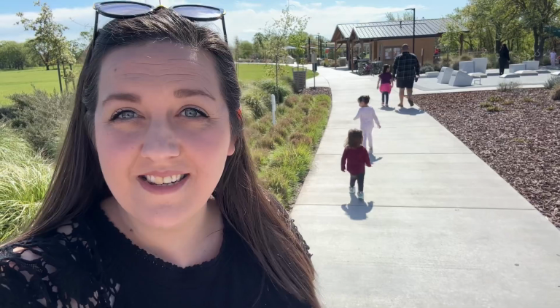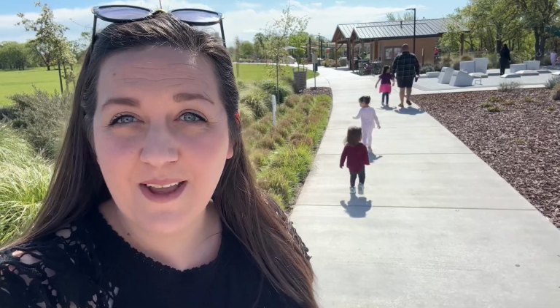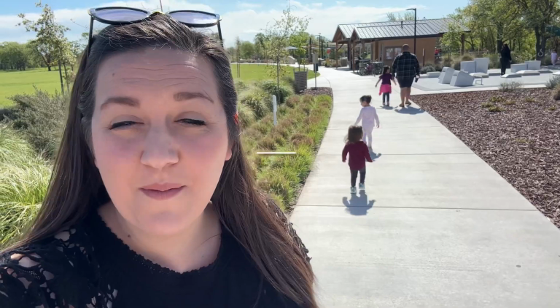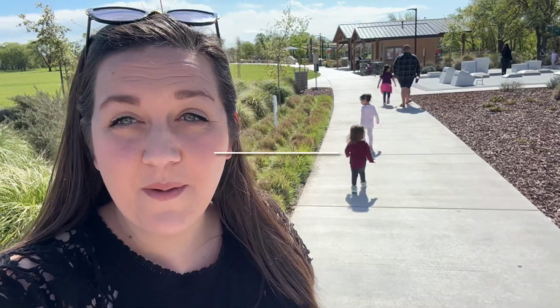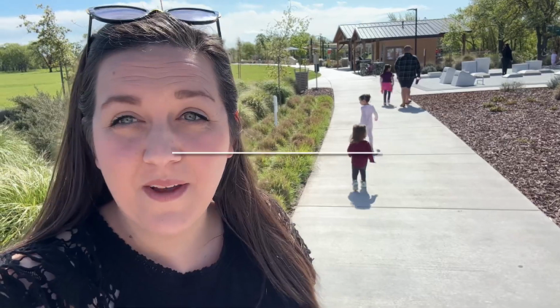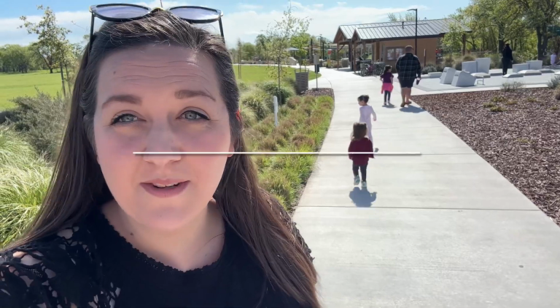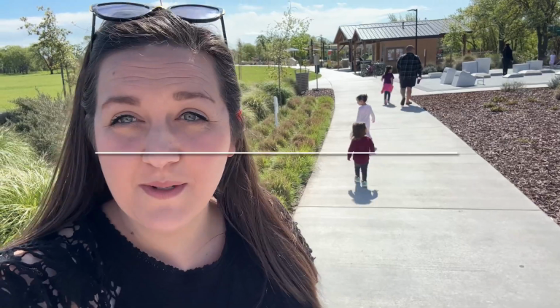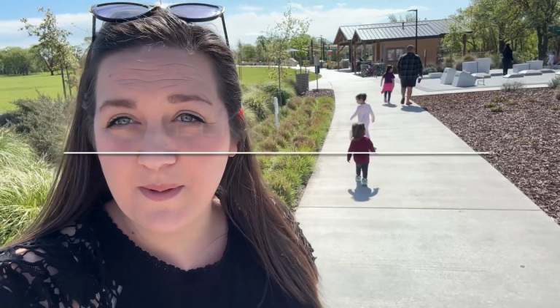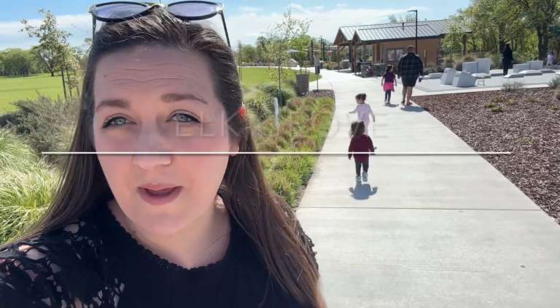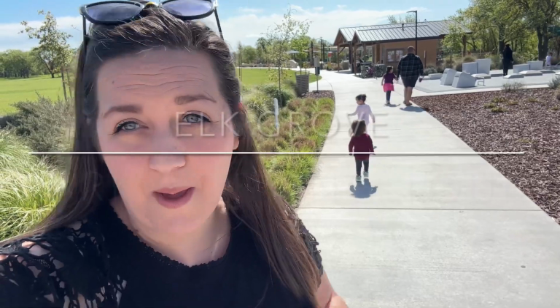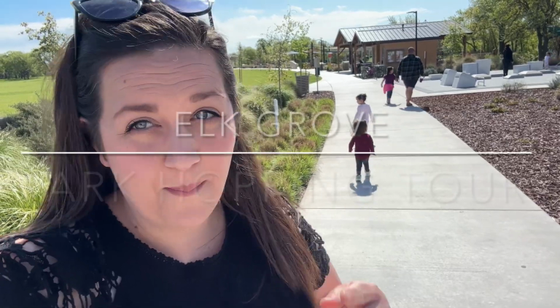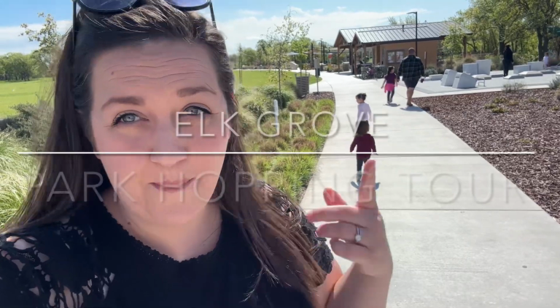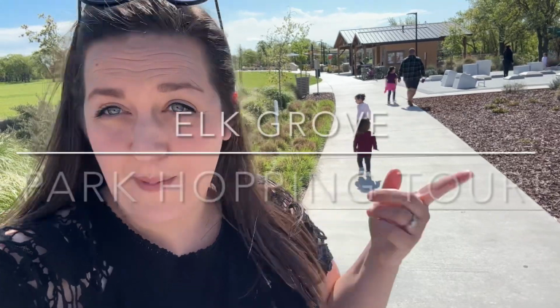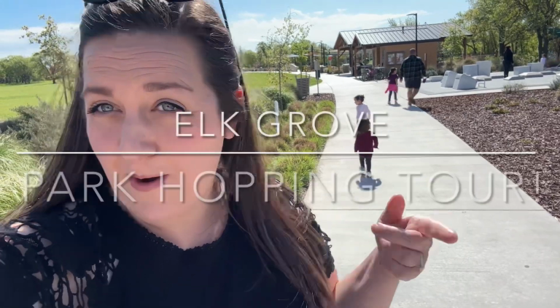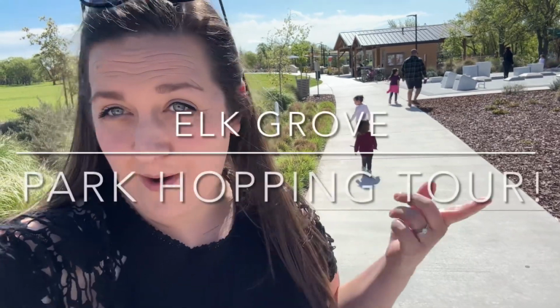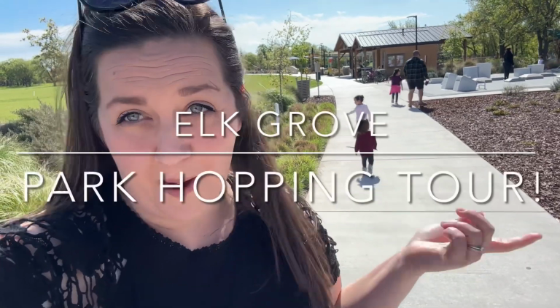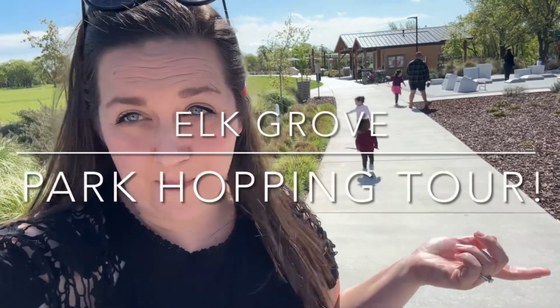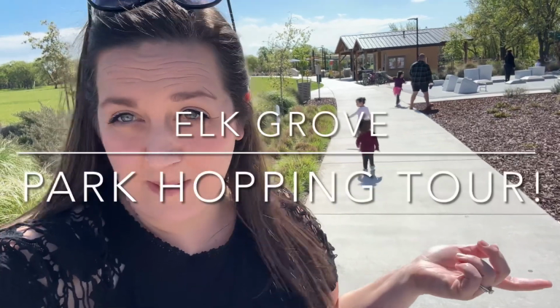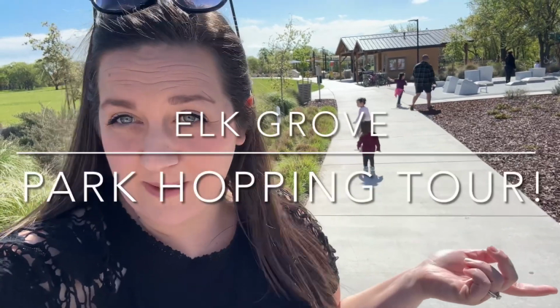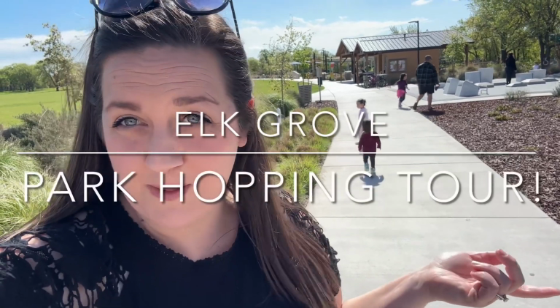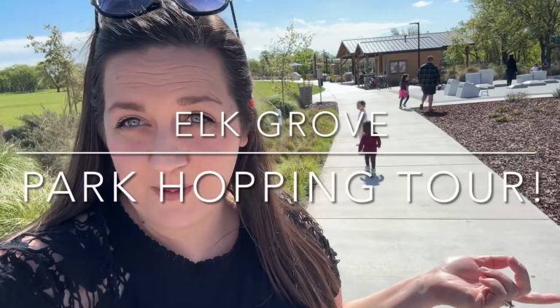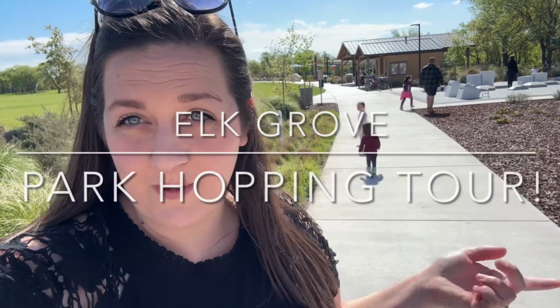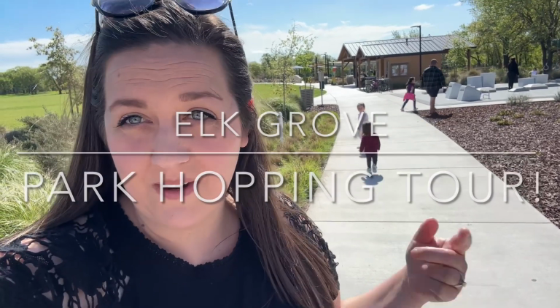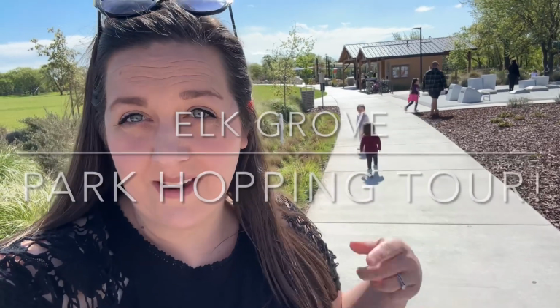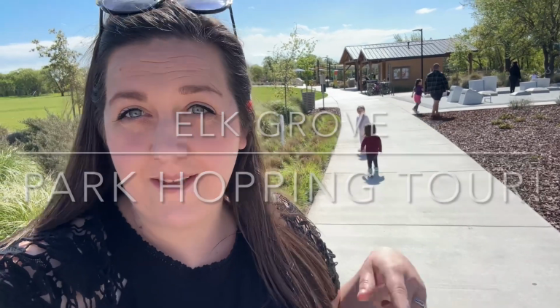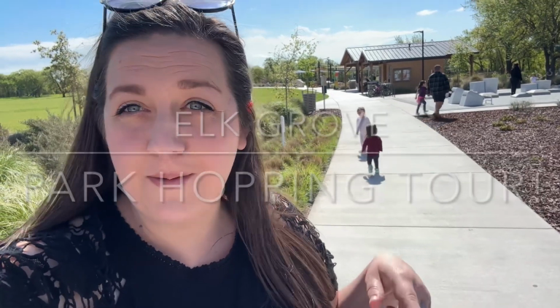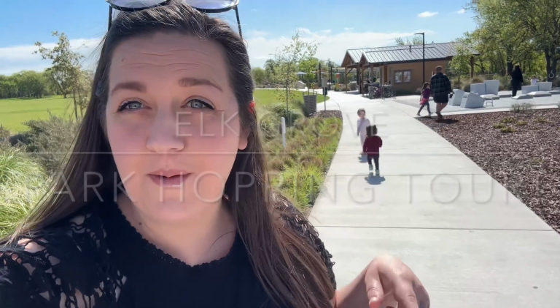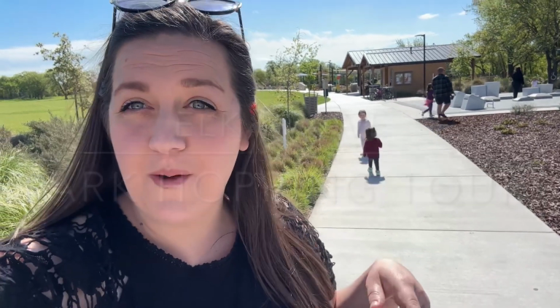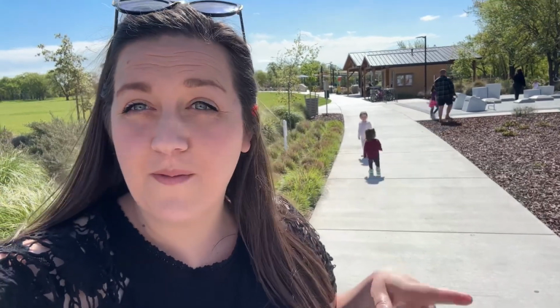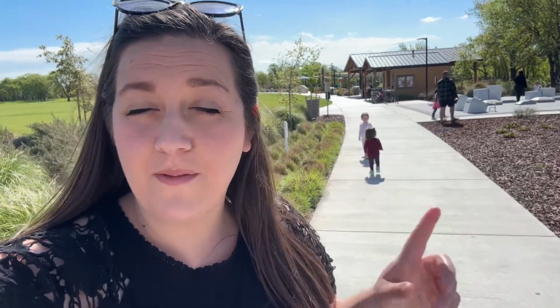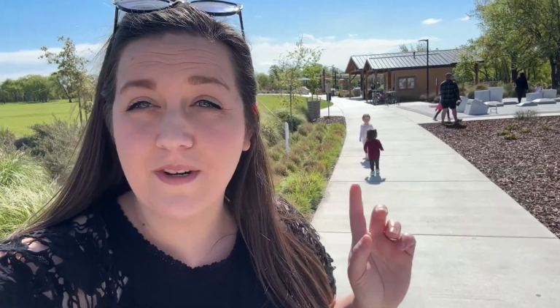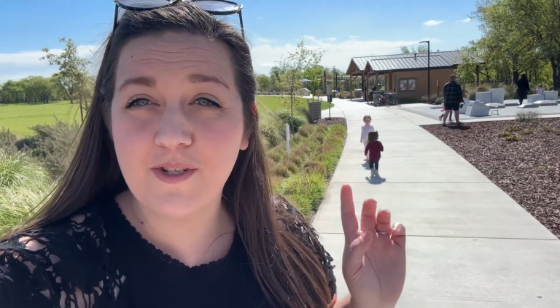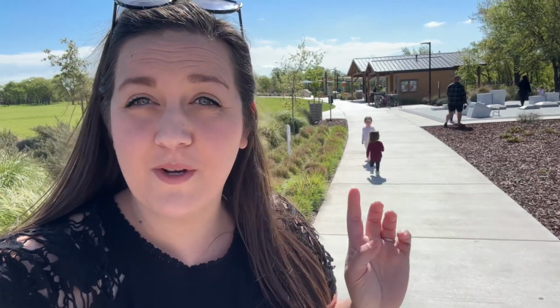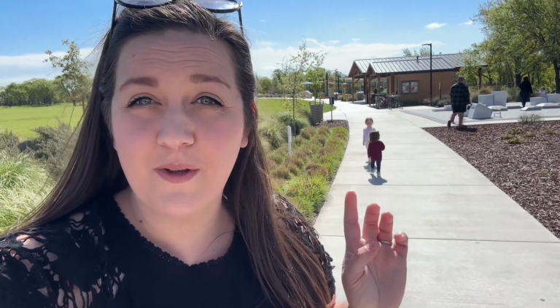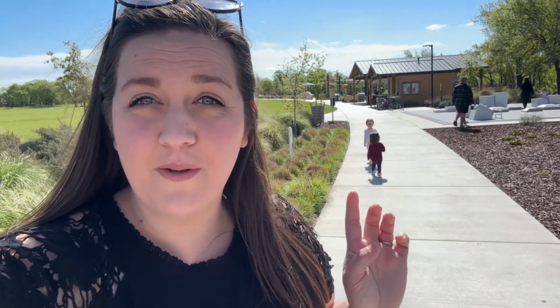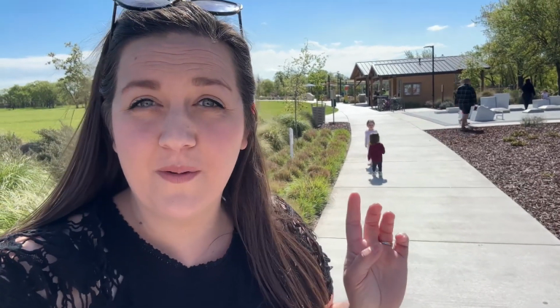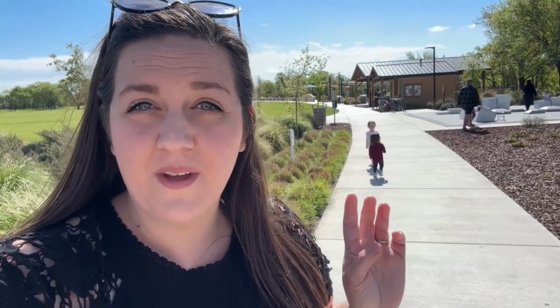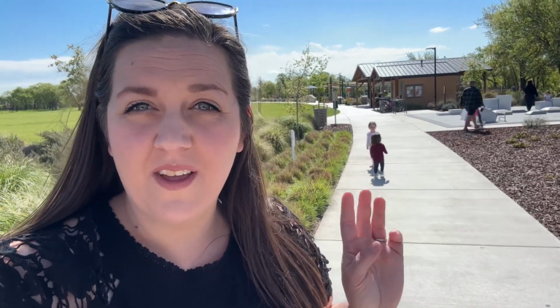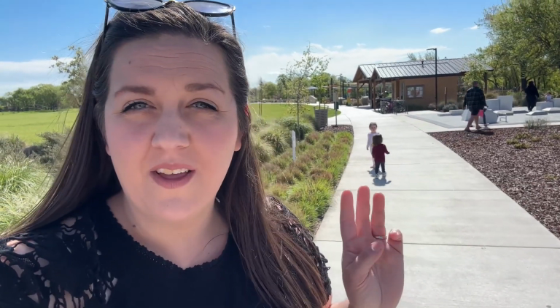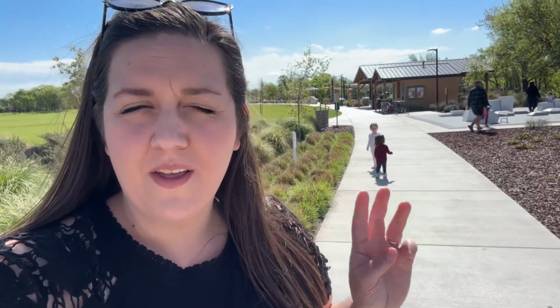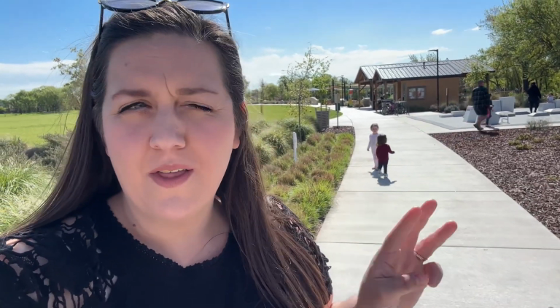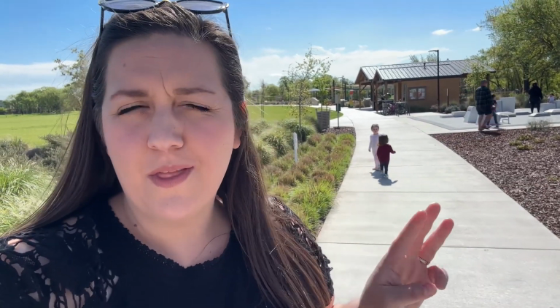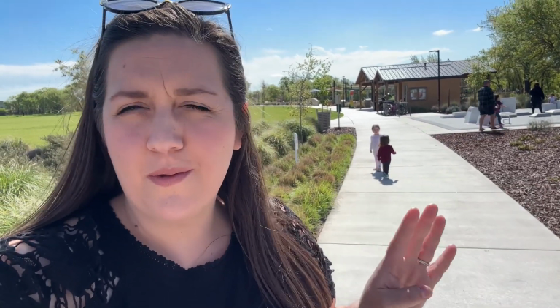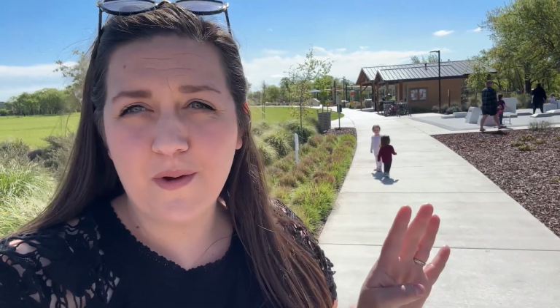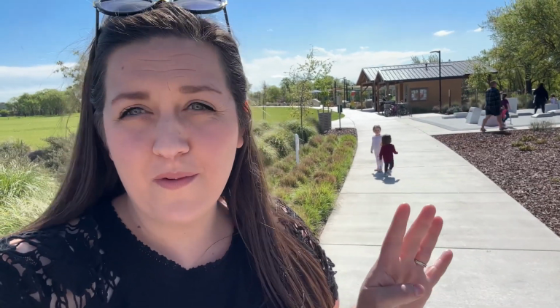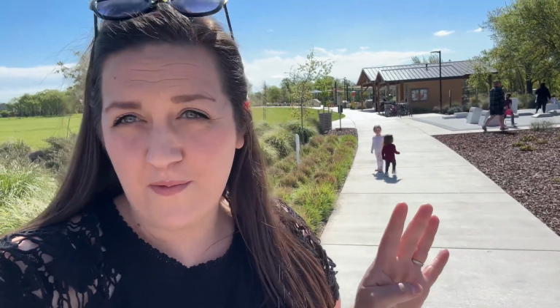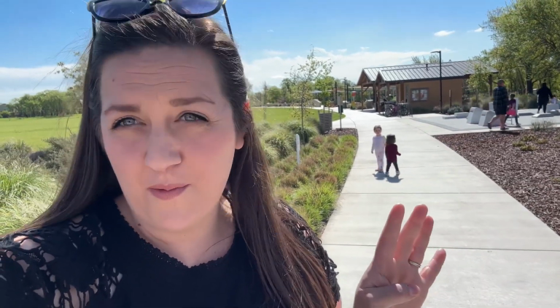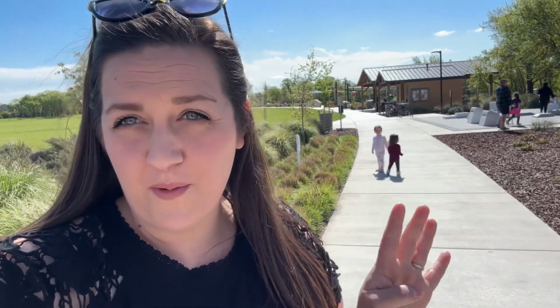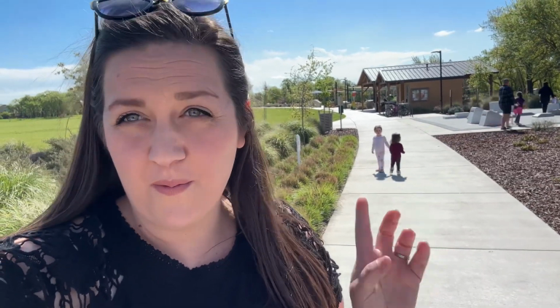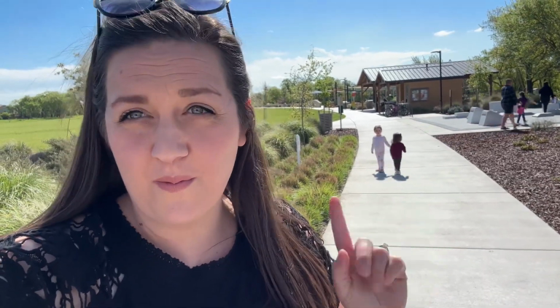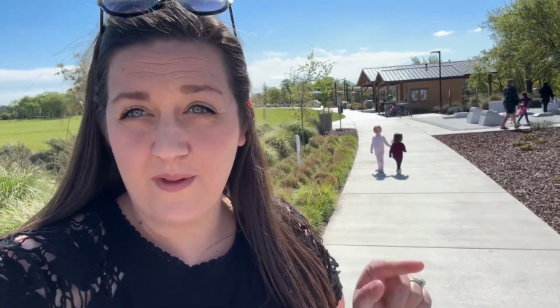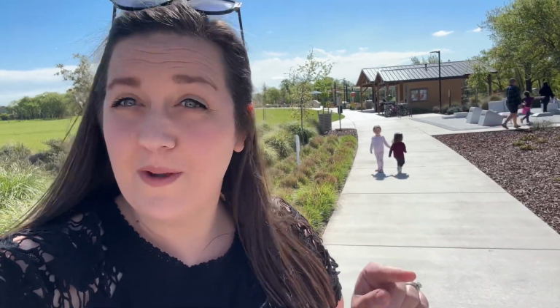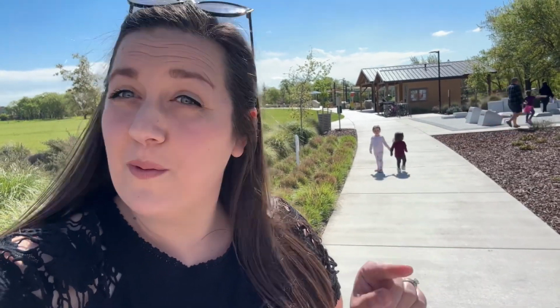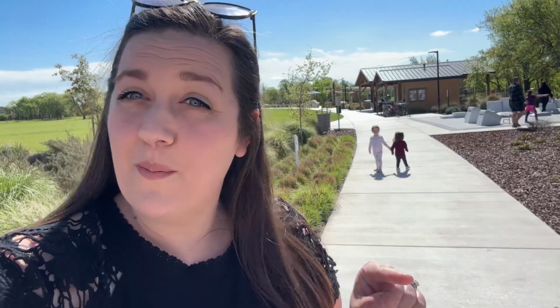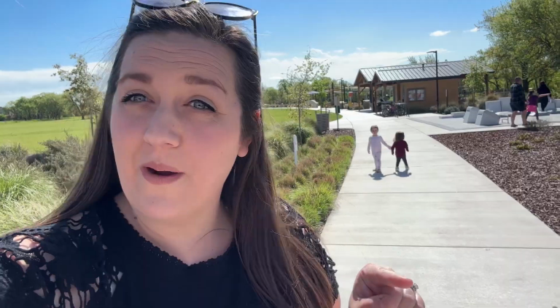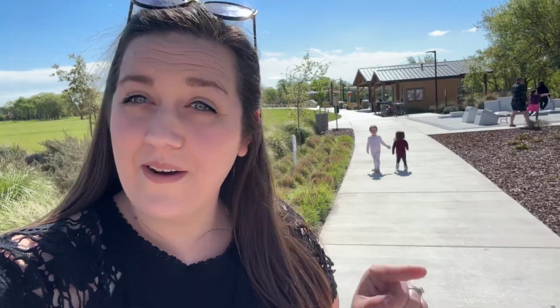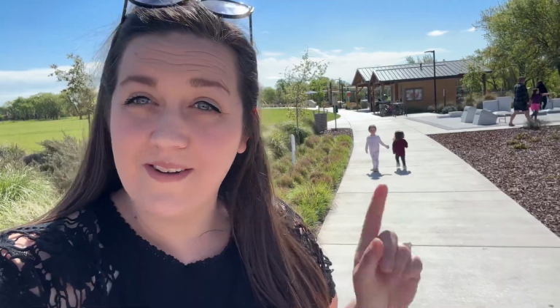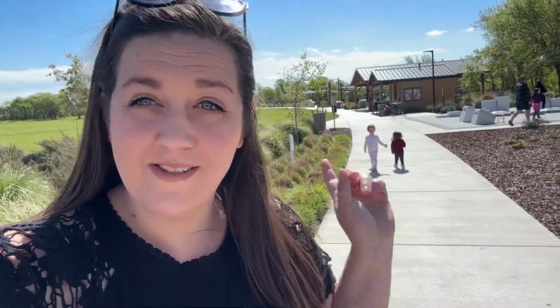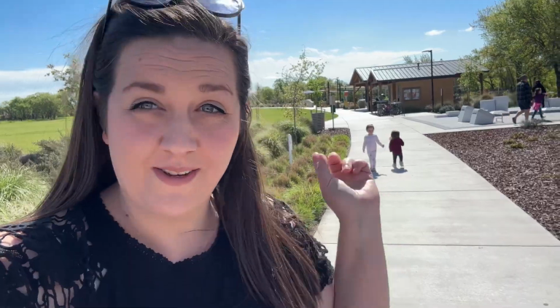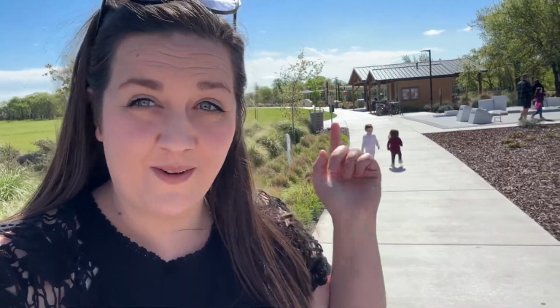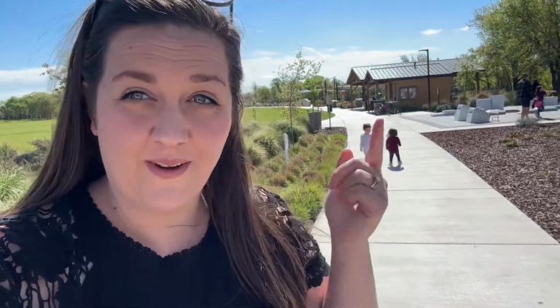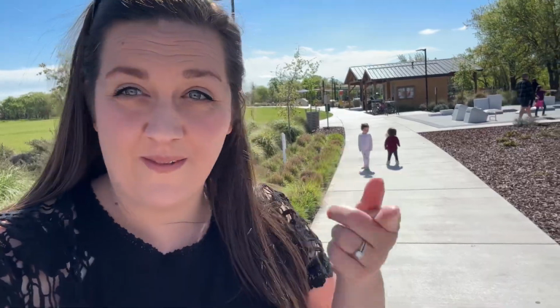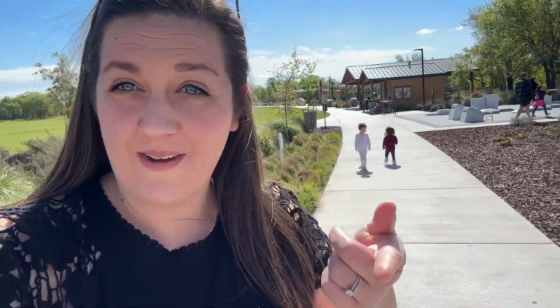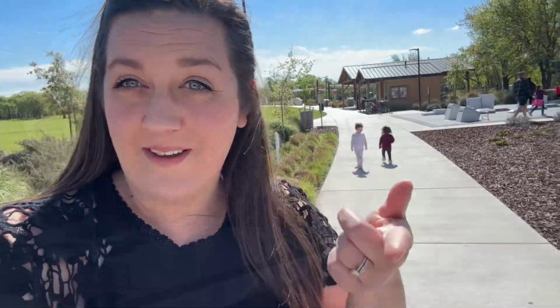Today we are doing a park hopping tour in Elk Grove. We're going to show you three or four really cool parks. So here we go.